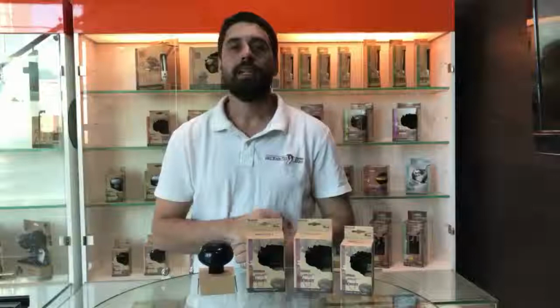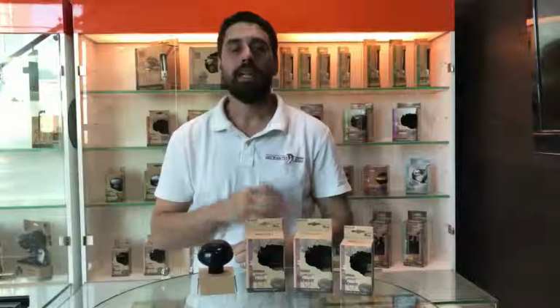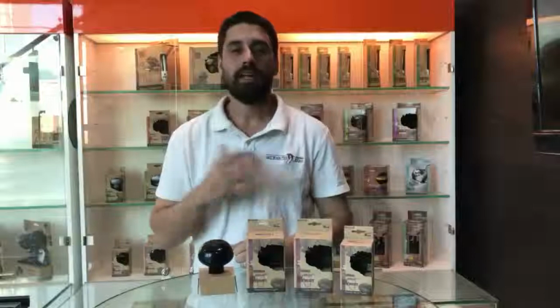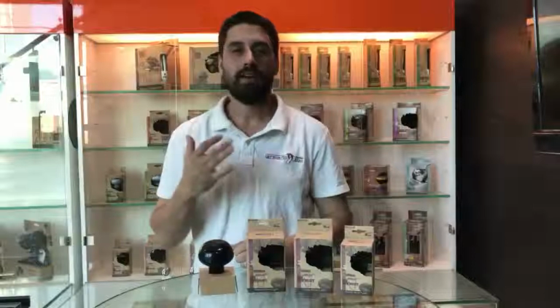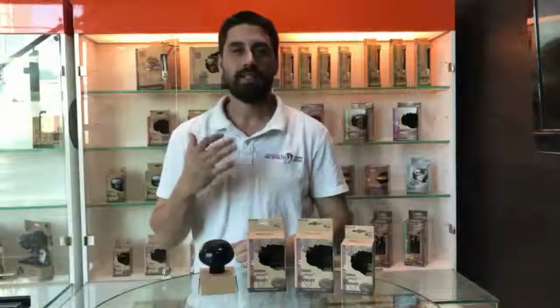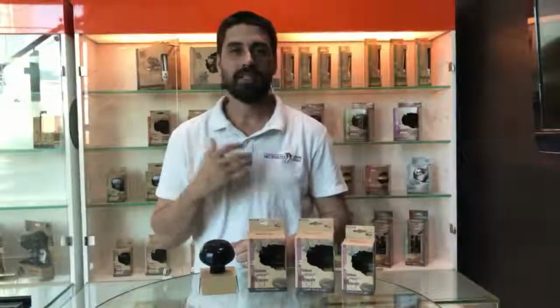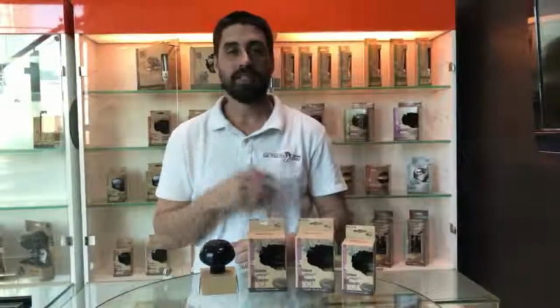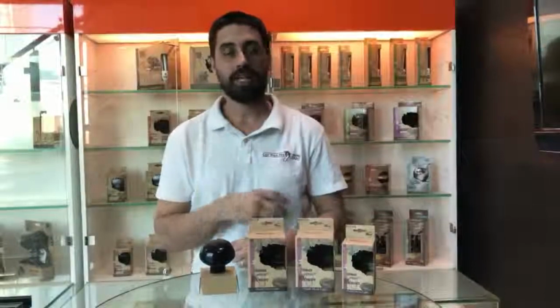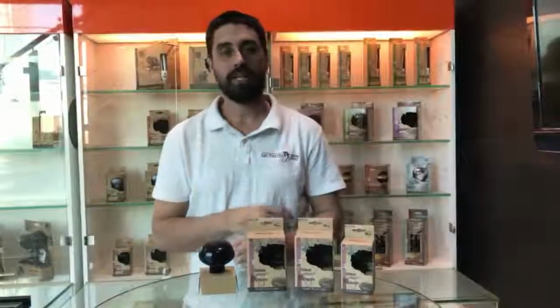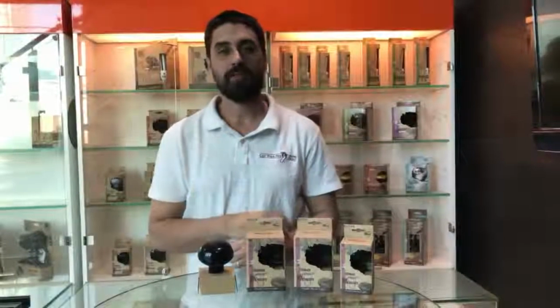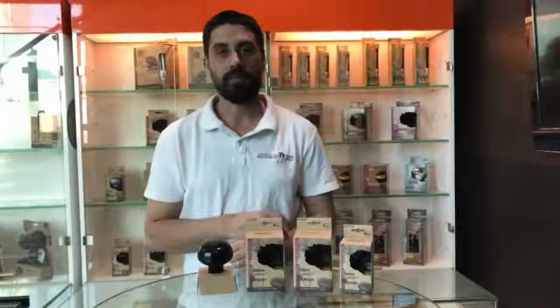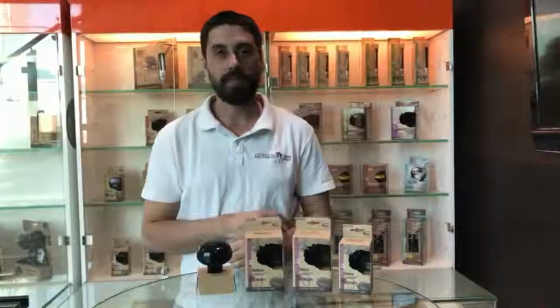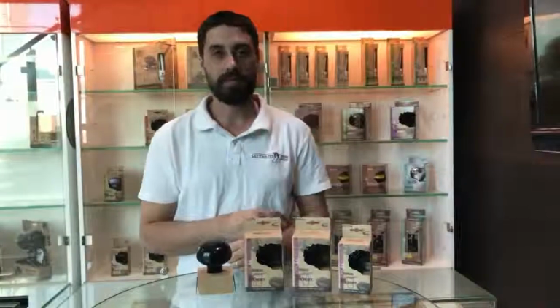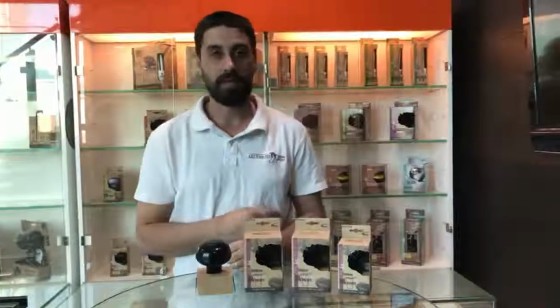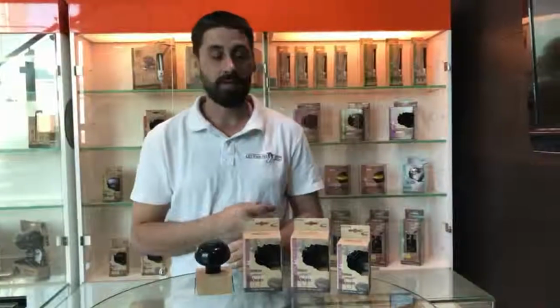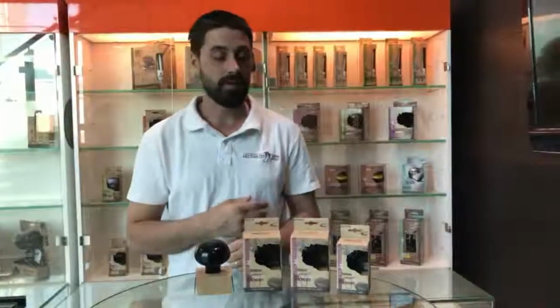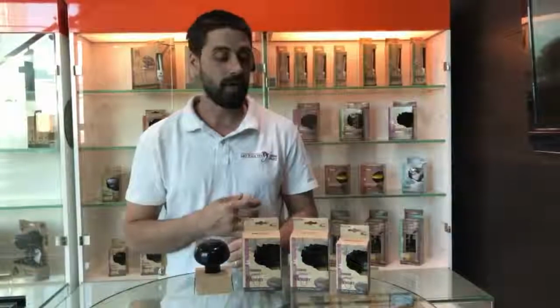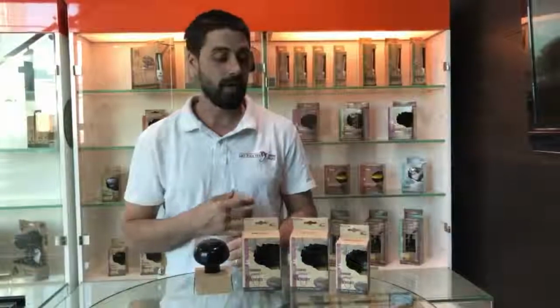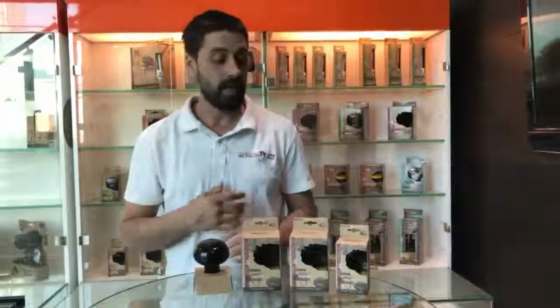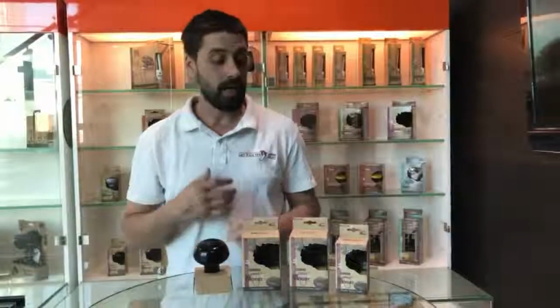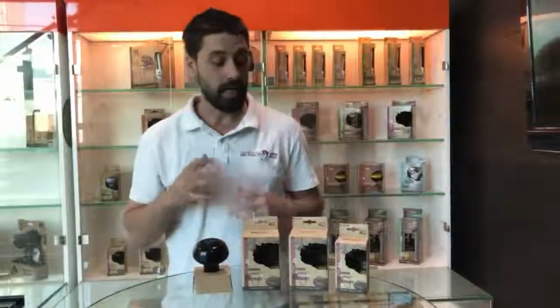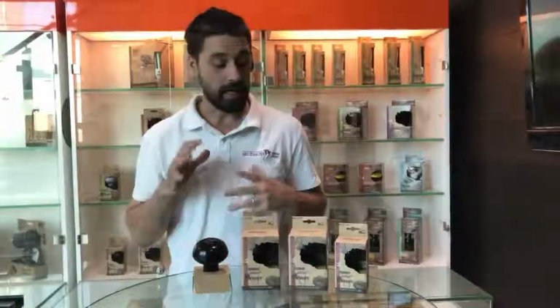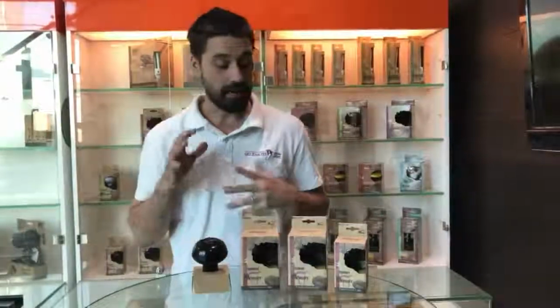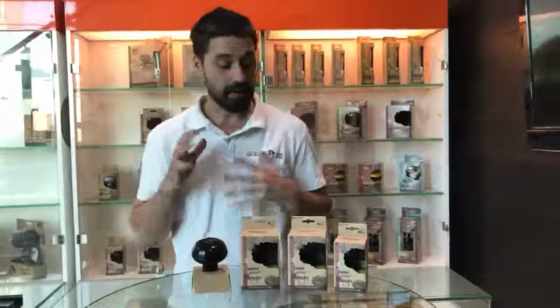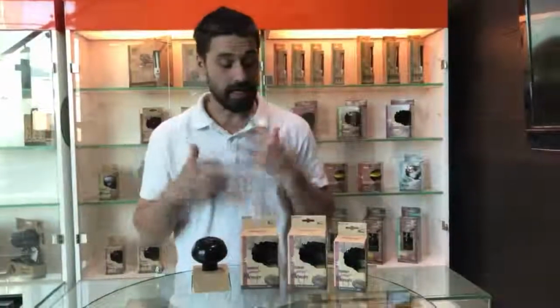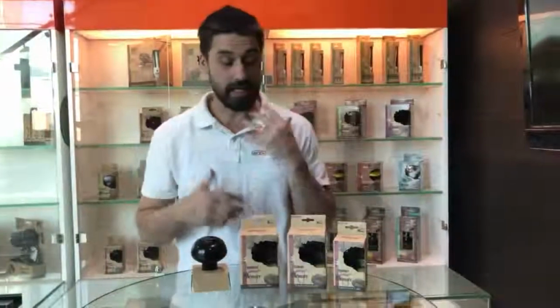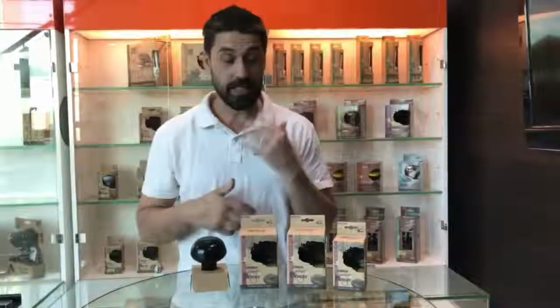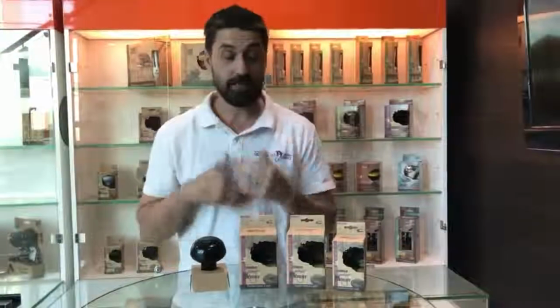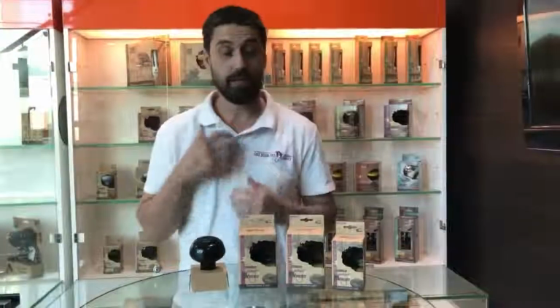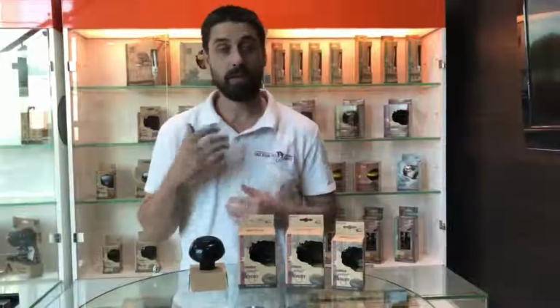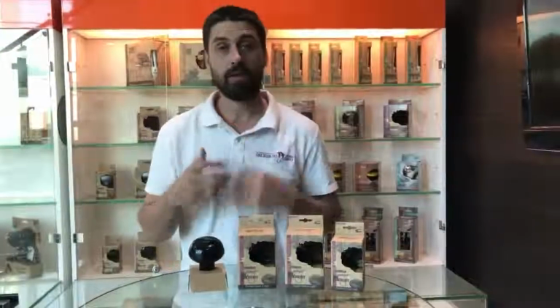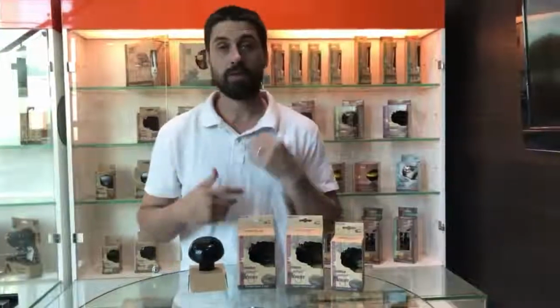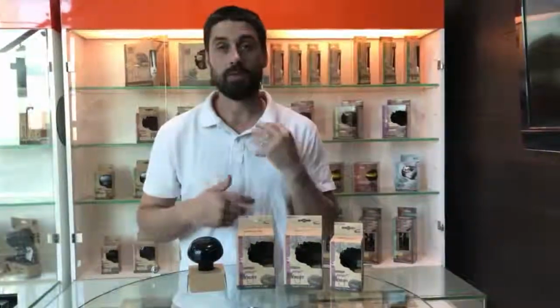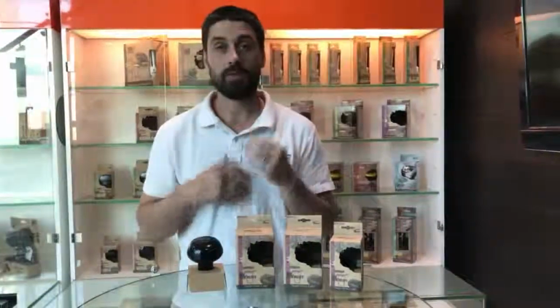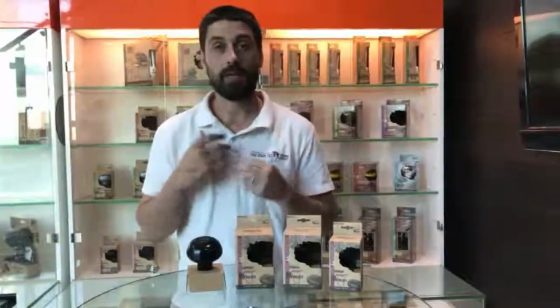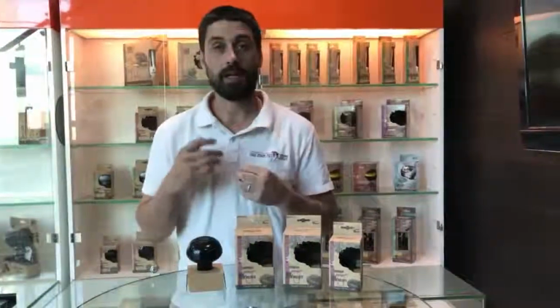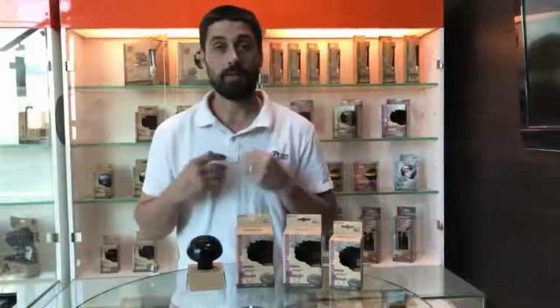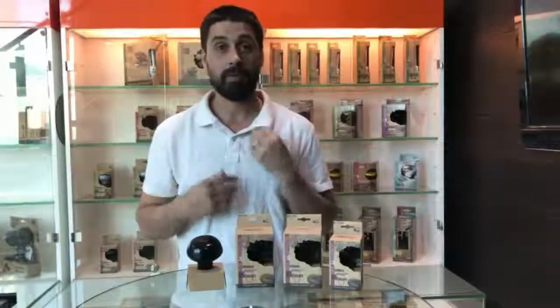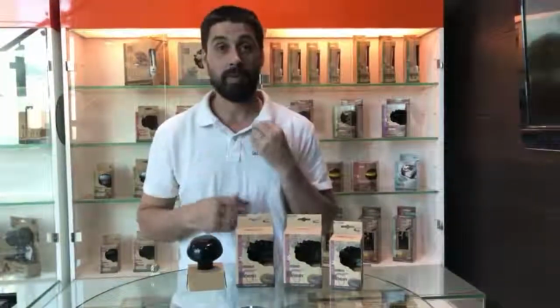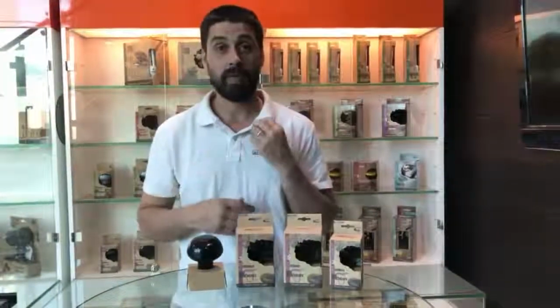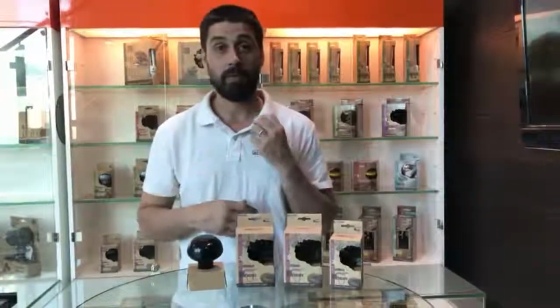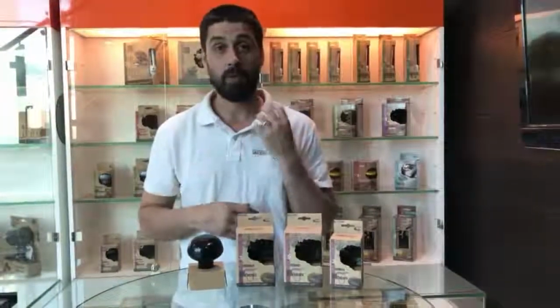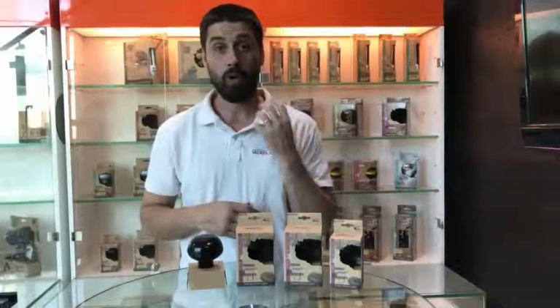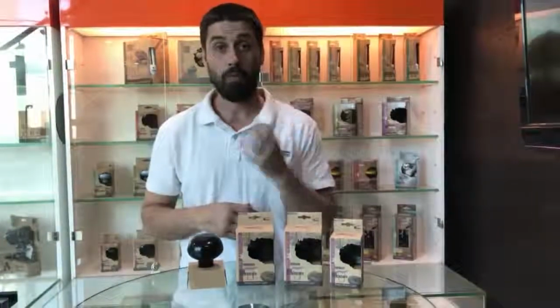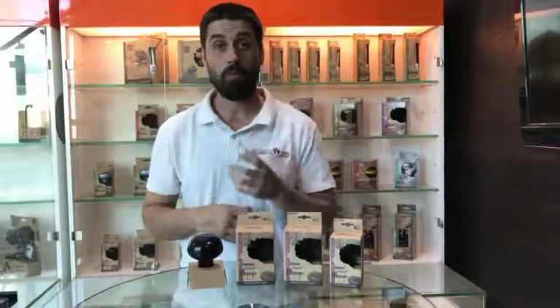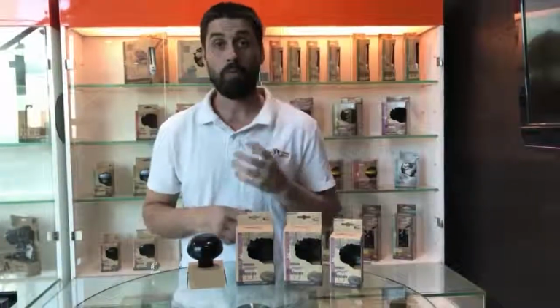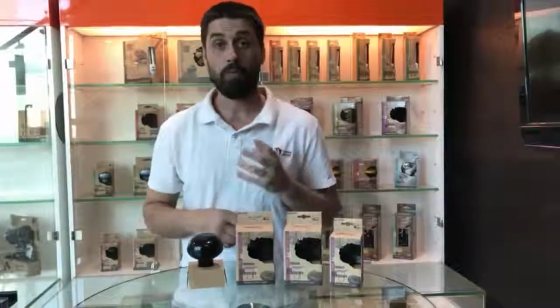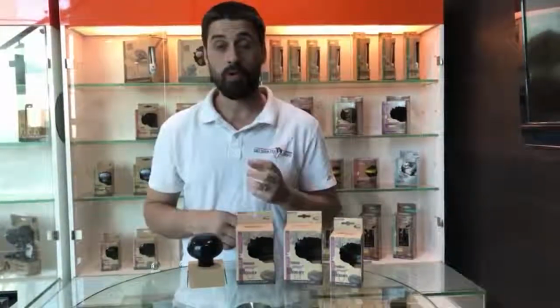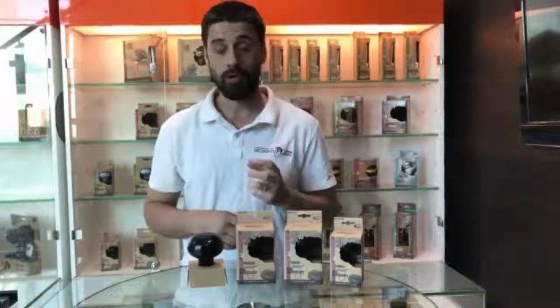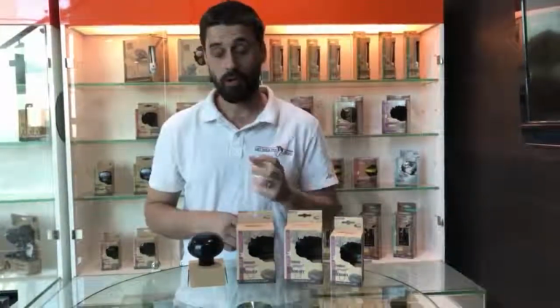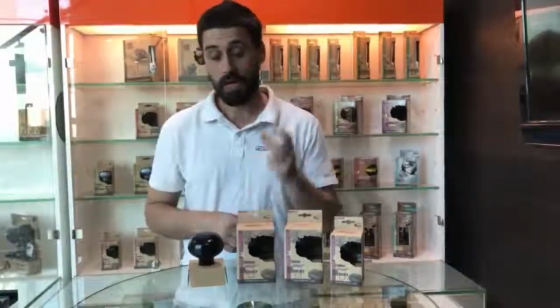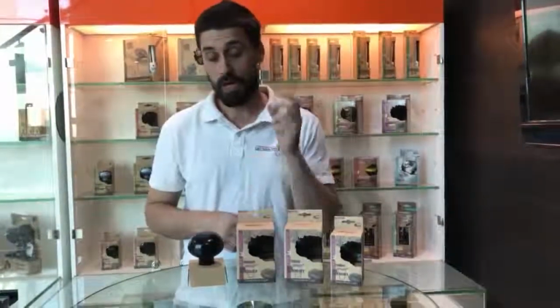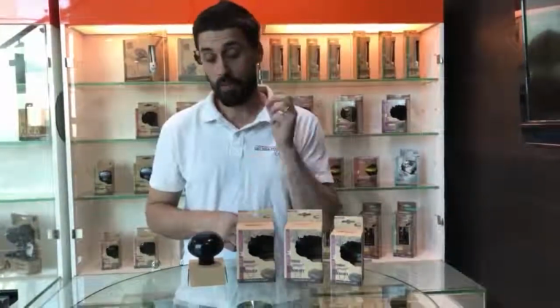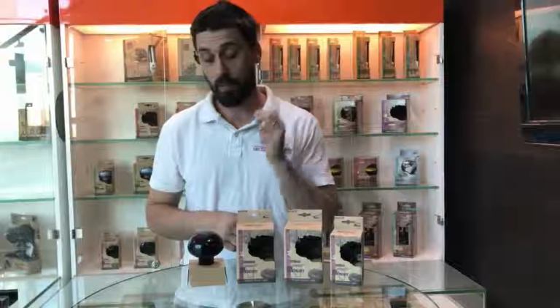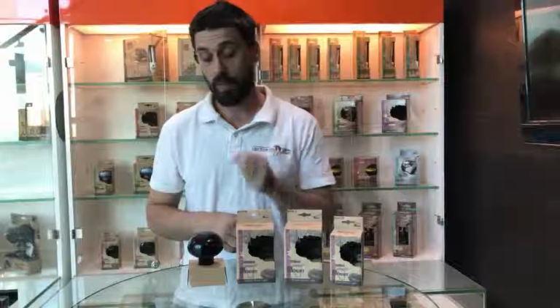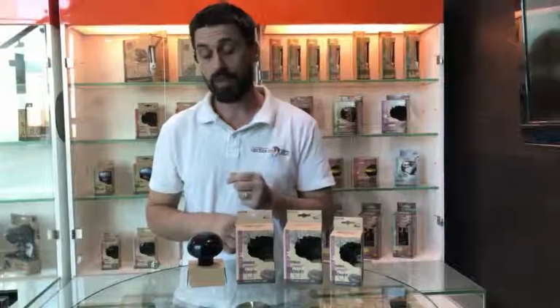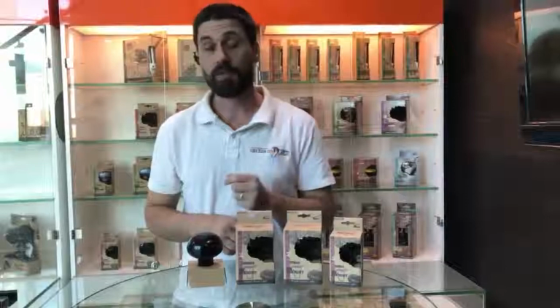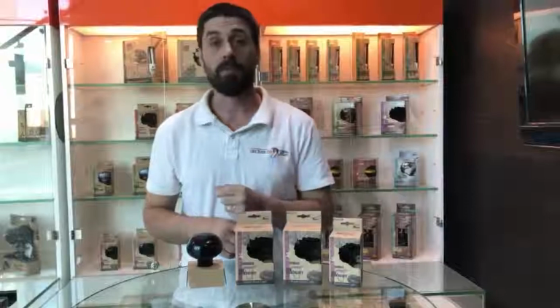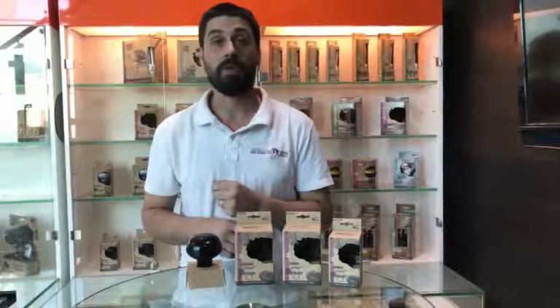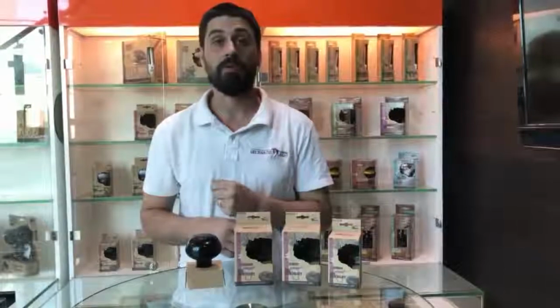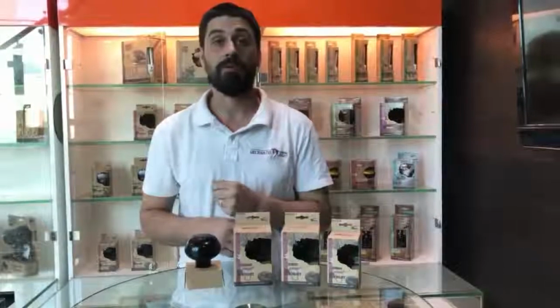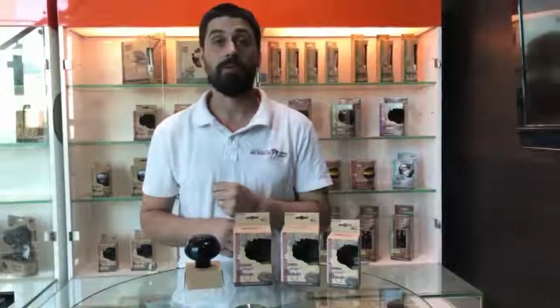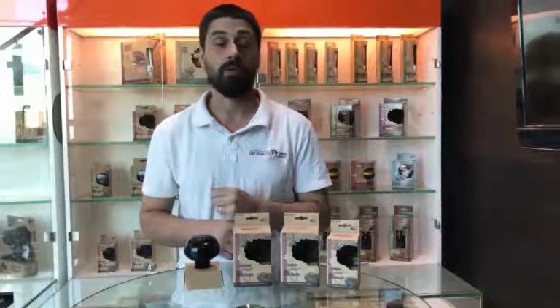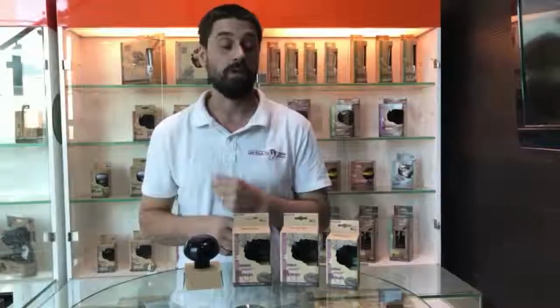G'day guys, it's Jake here from Get Your Pet Right. Today in this video I'd like to explain a little bit about the purple moonlight and what it's meant for.